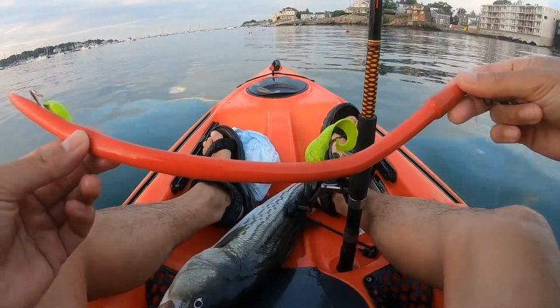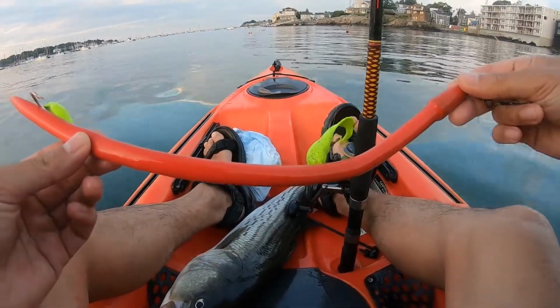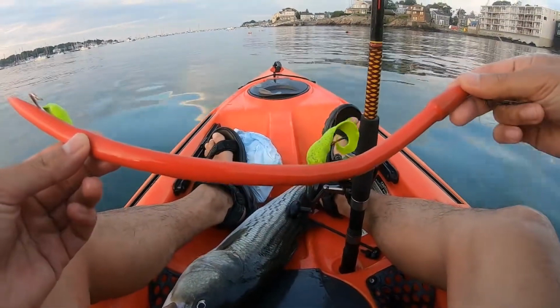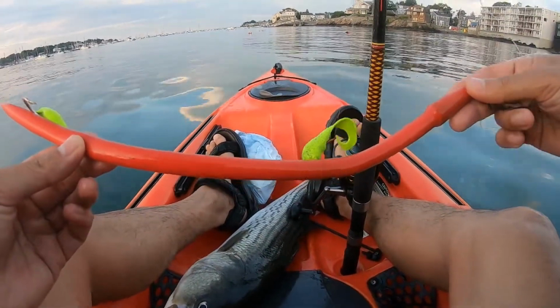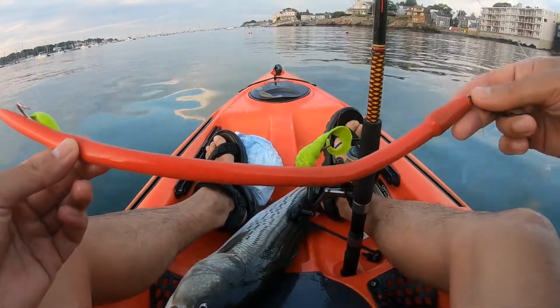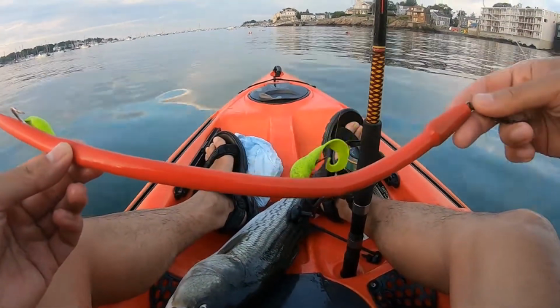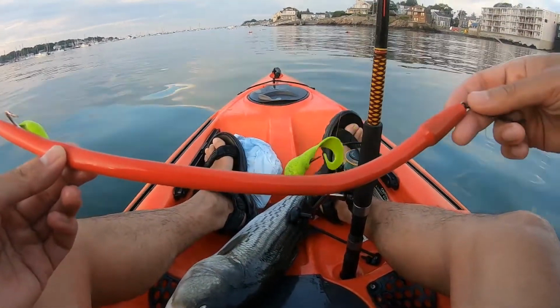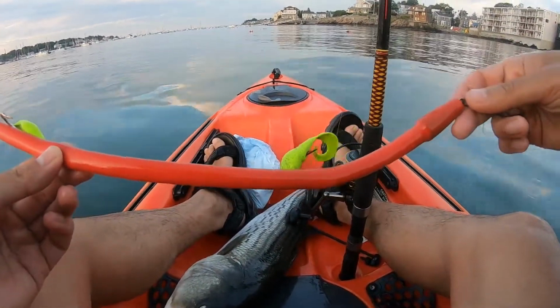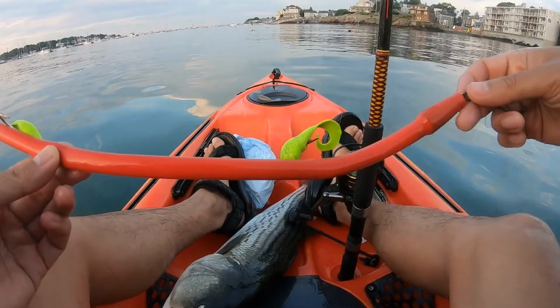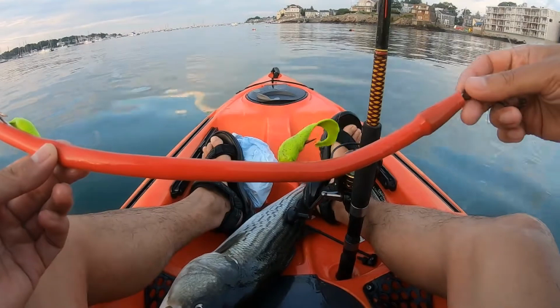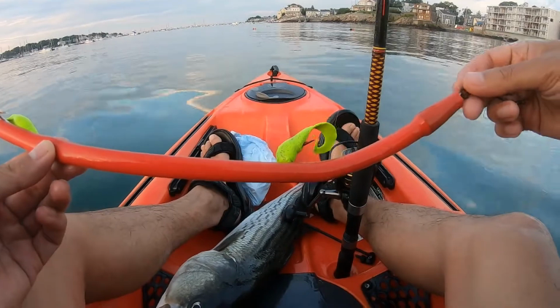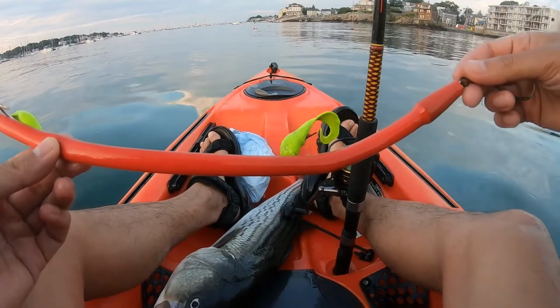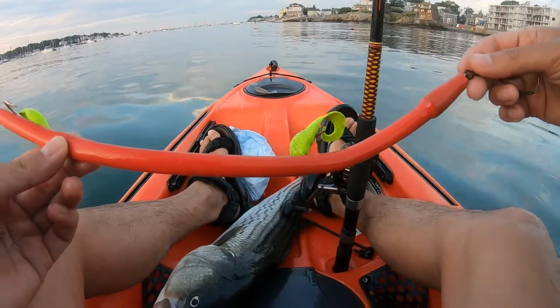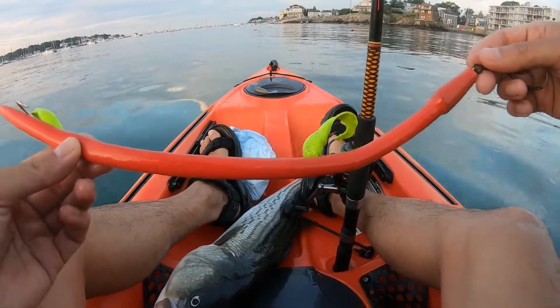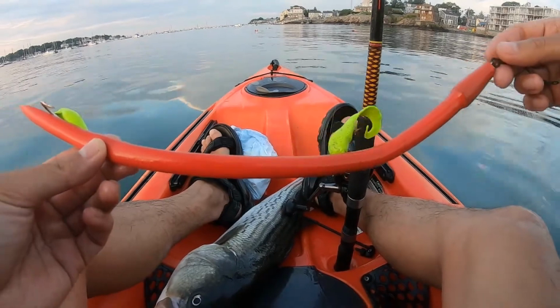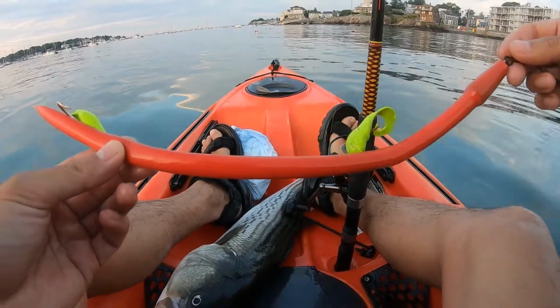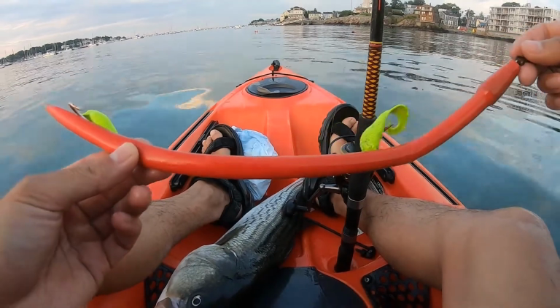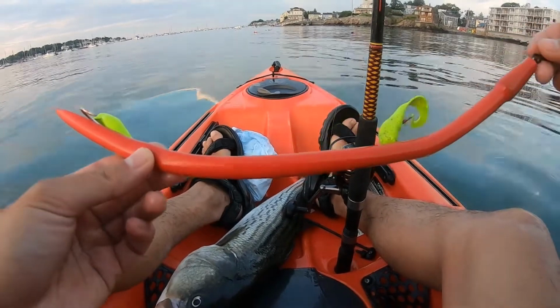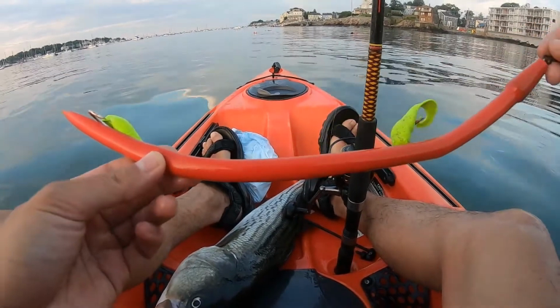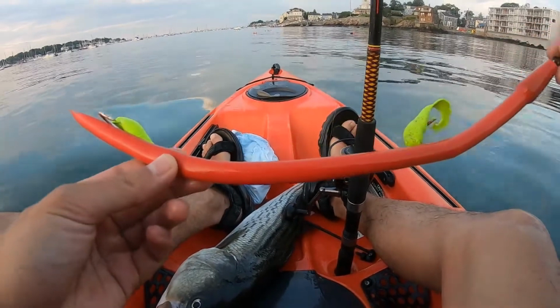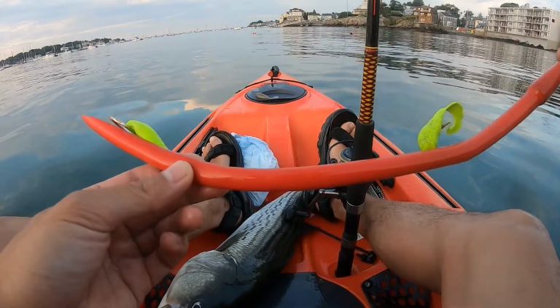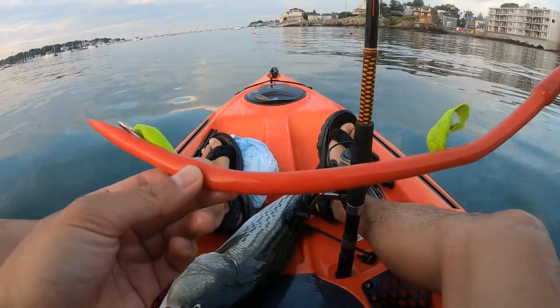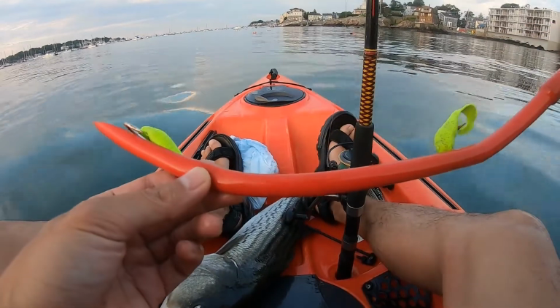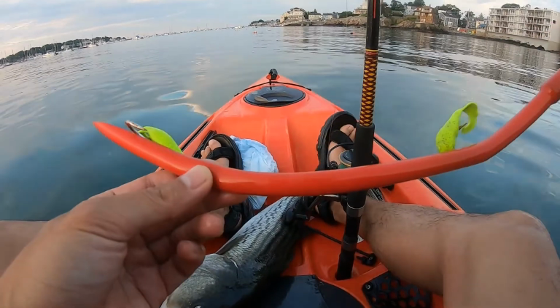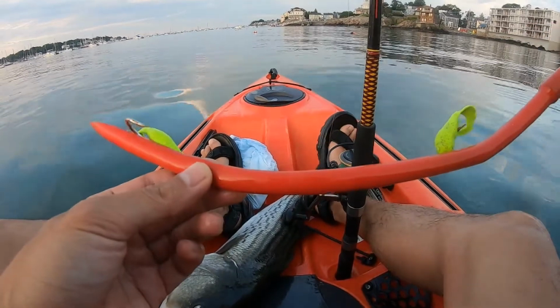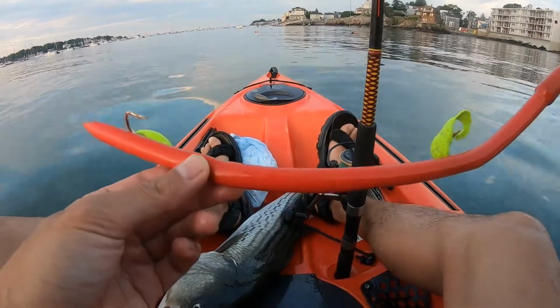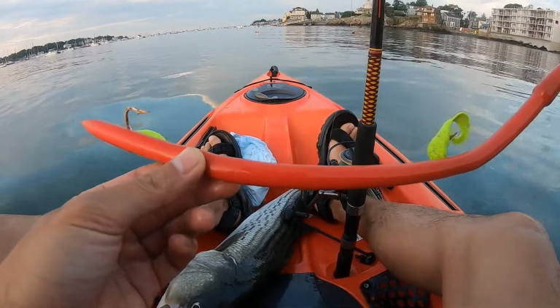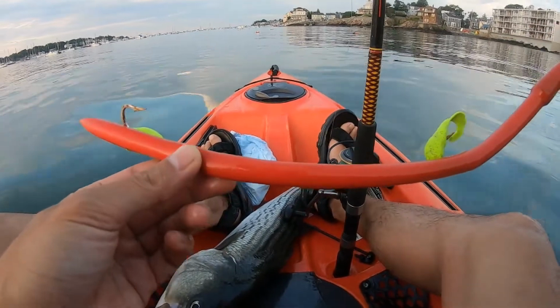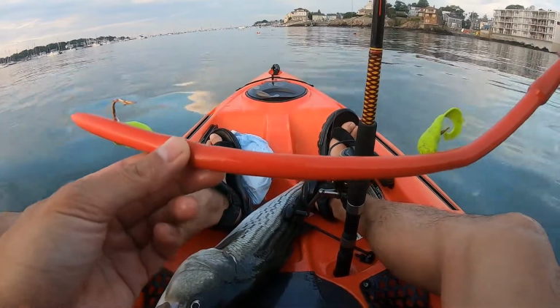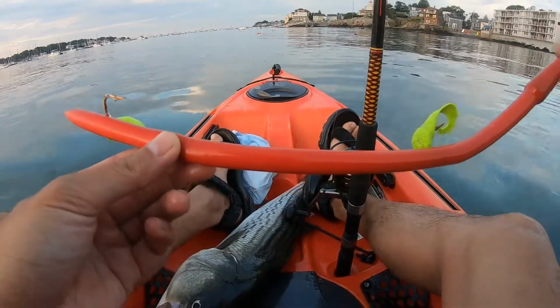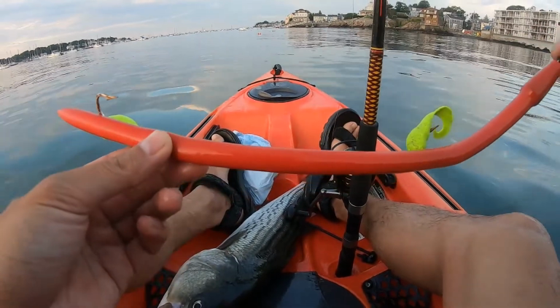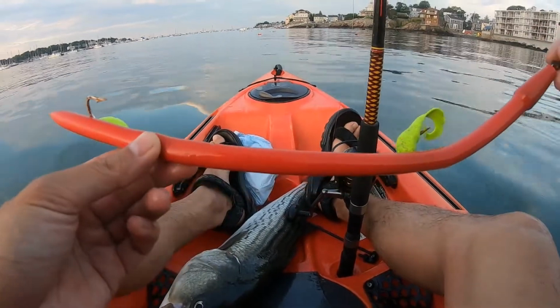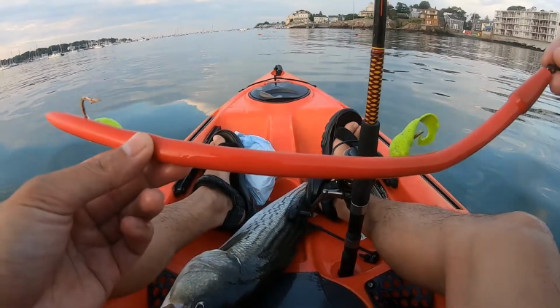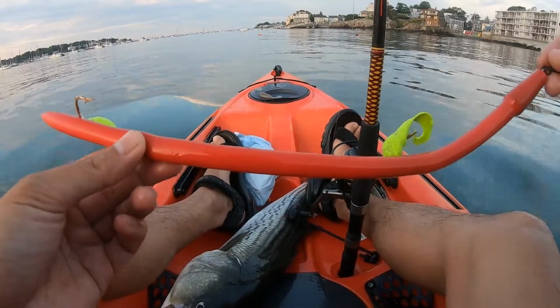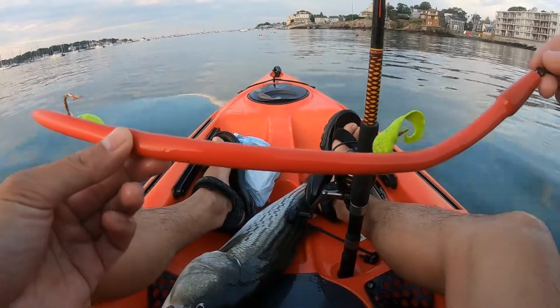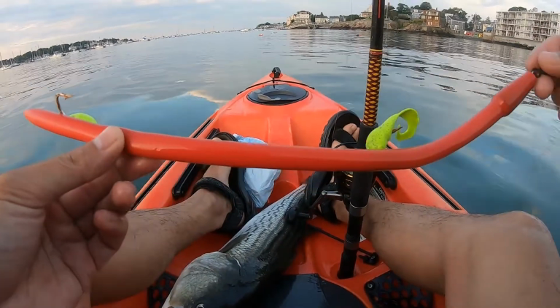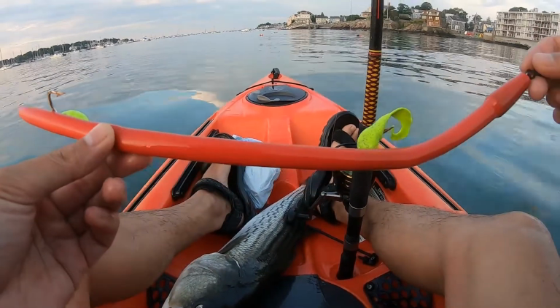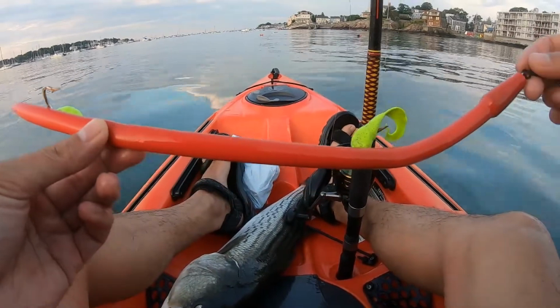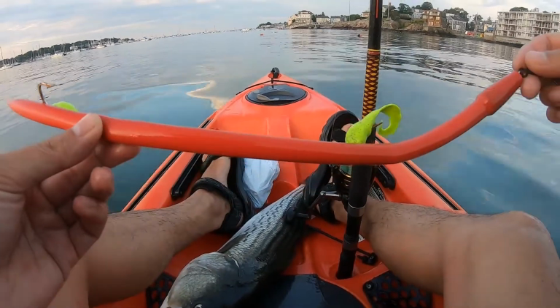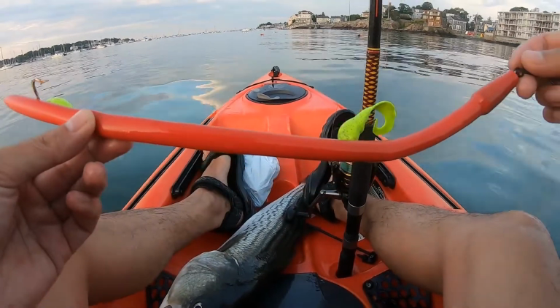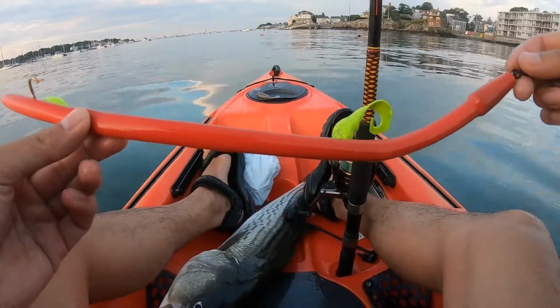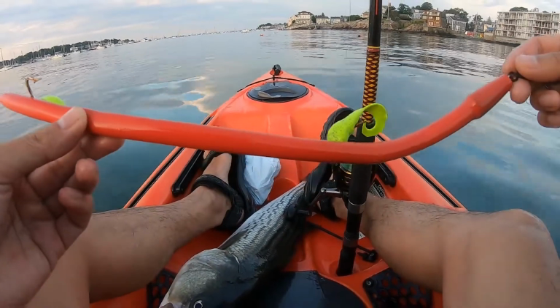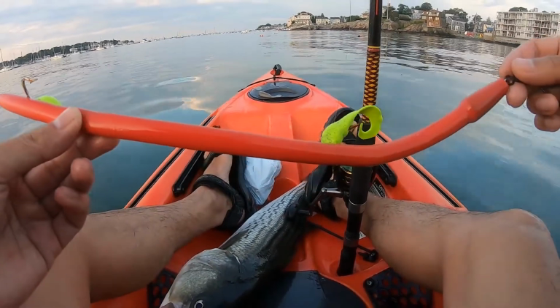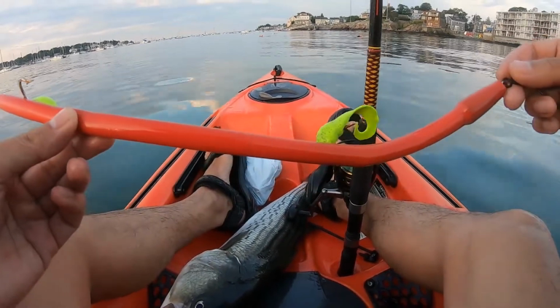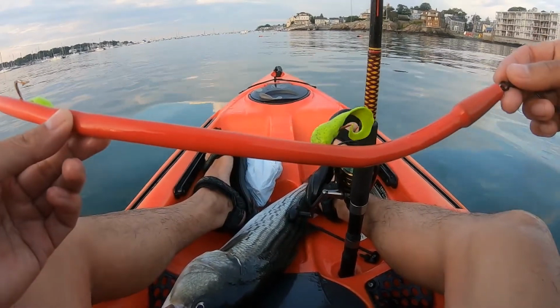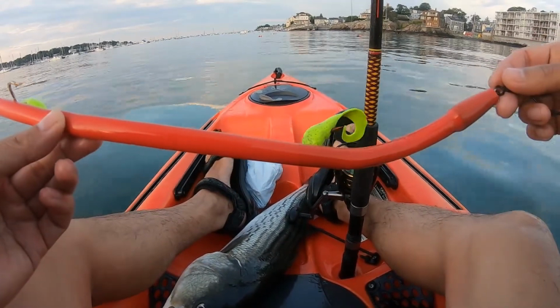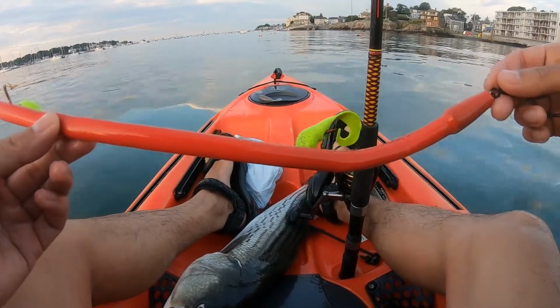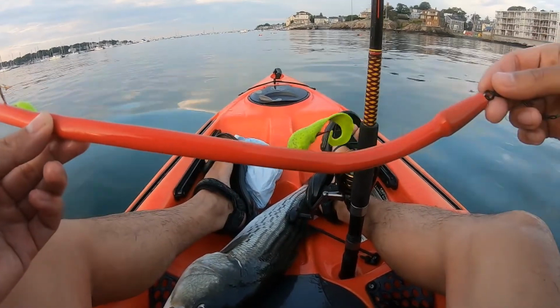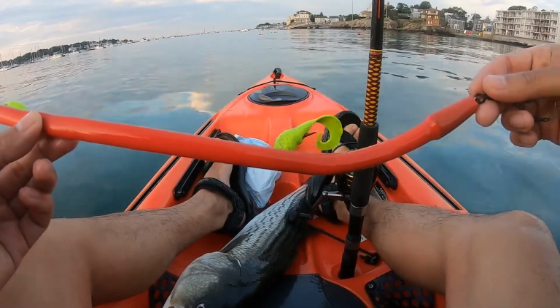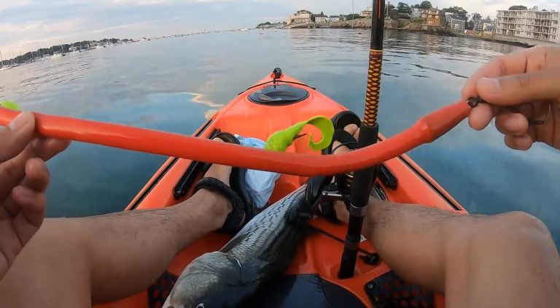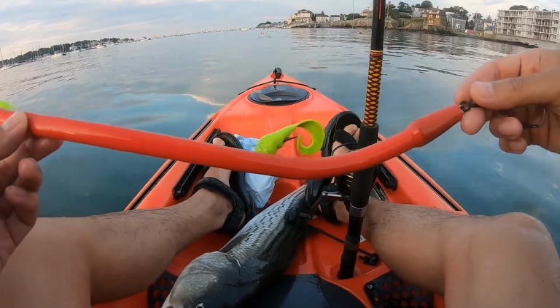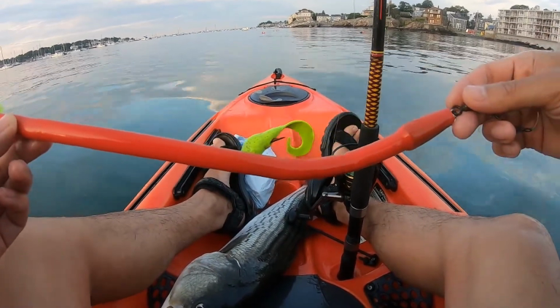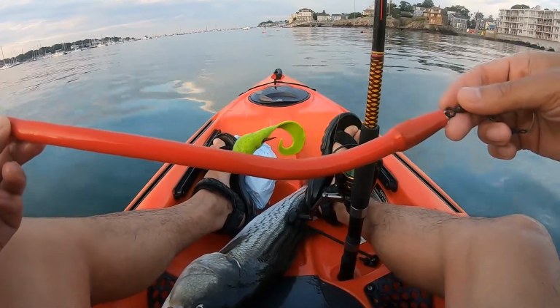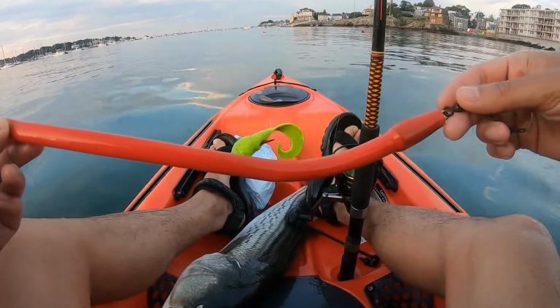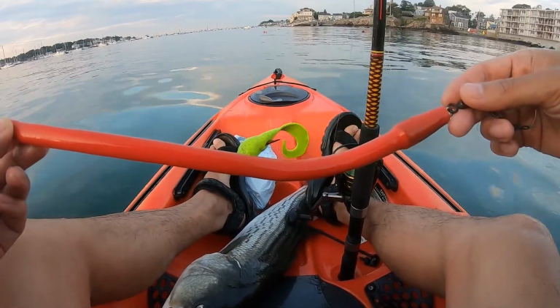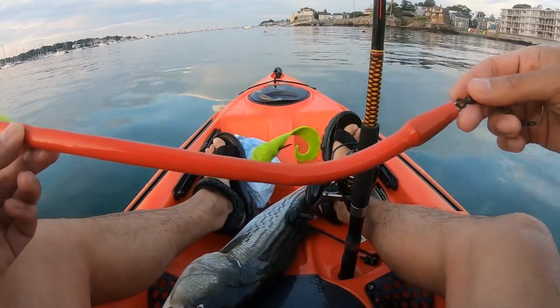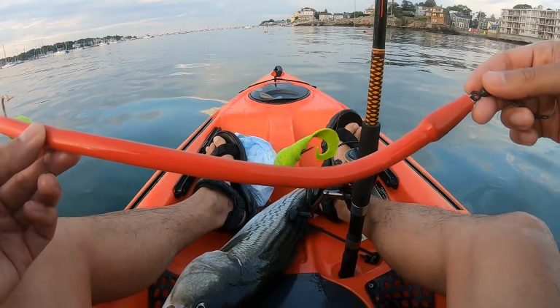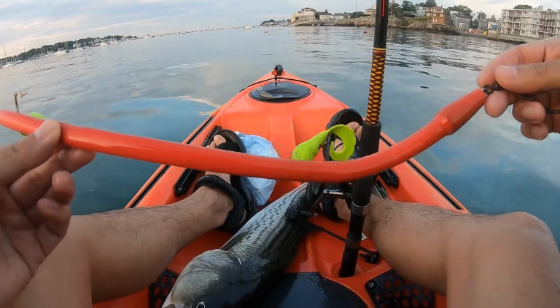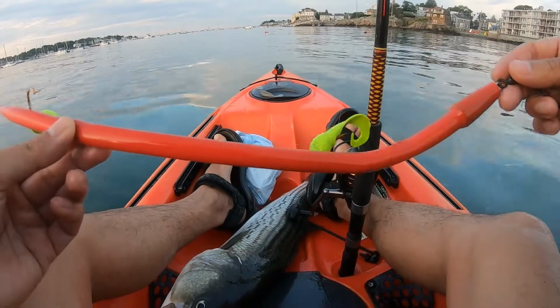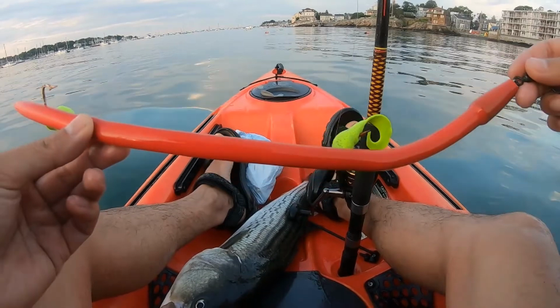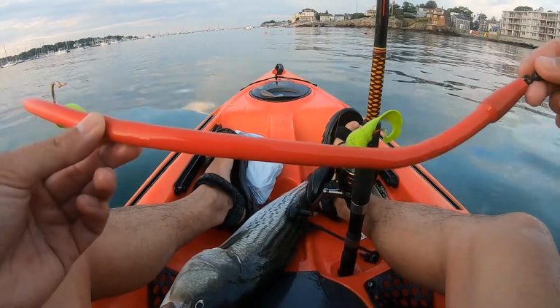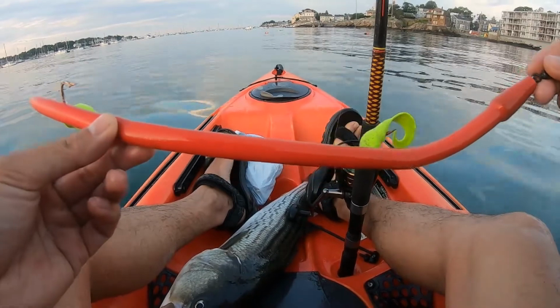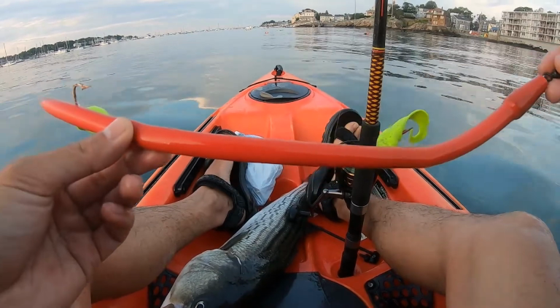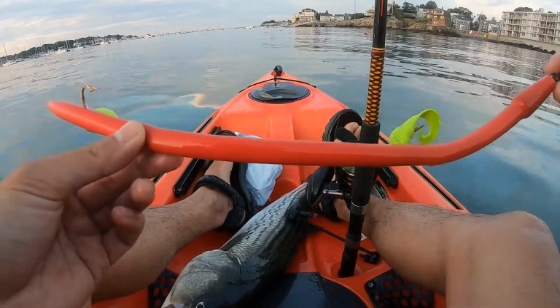So here's the rig — you can see the red tube and the two hooks with the Berkeley Gulp artificial worms on it.